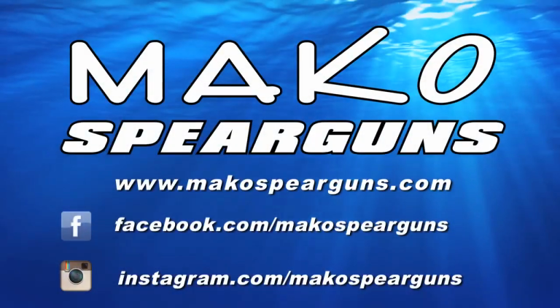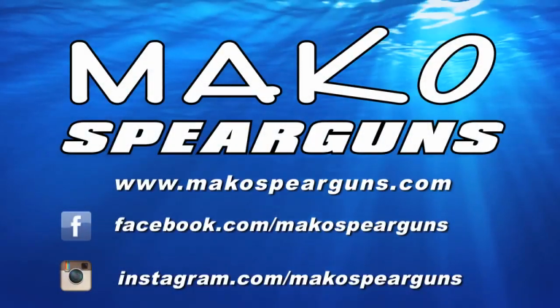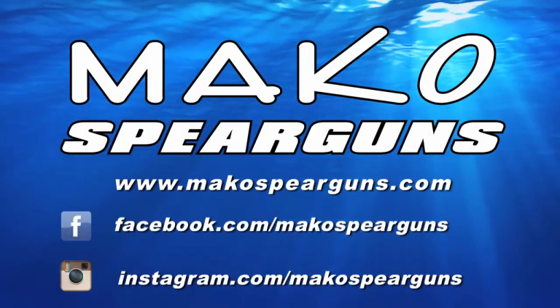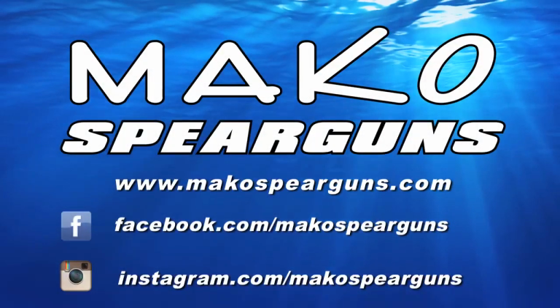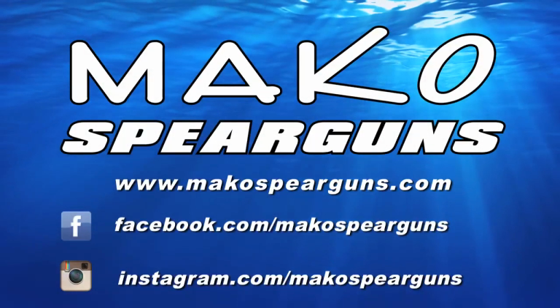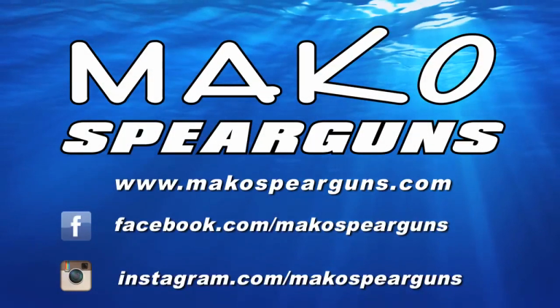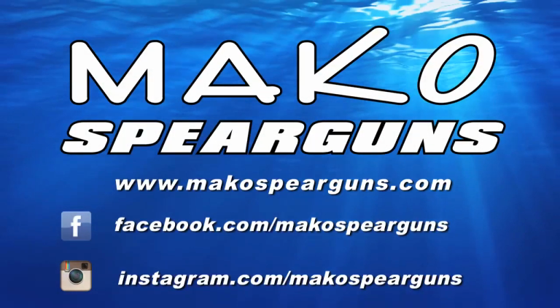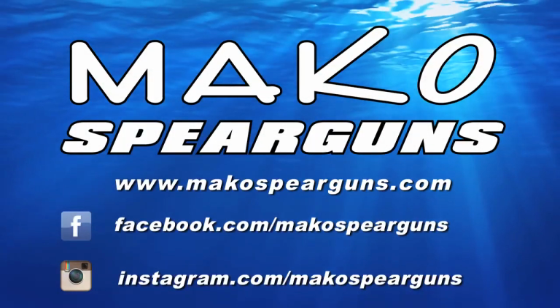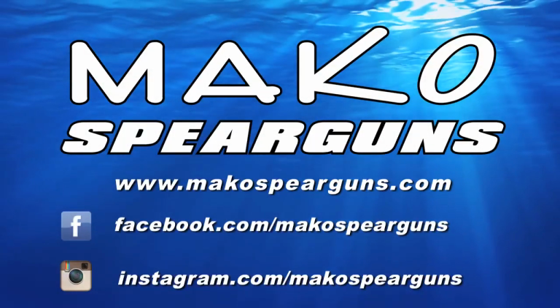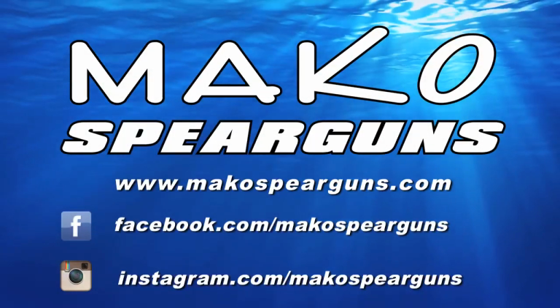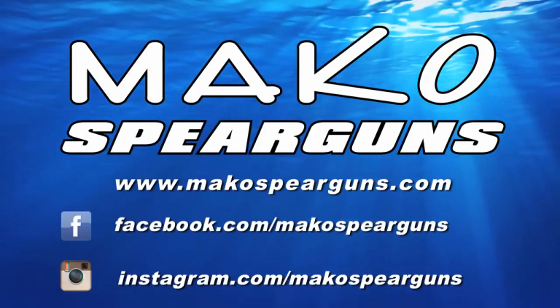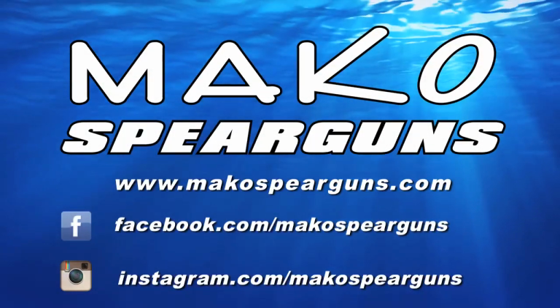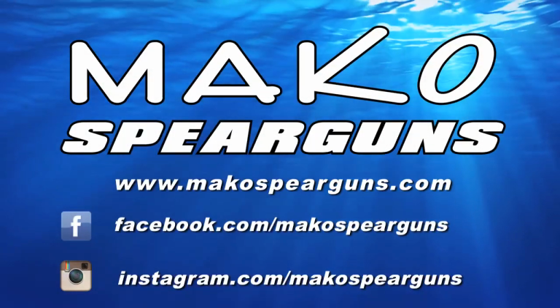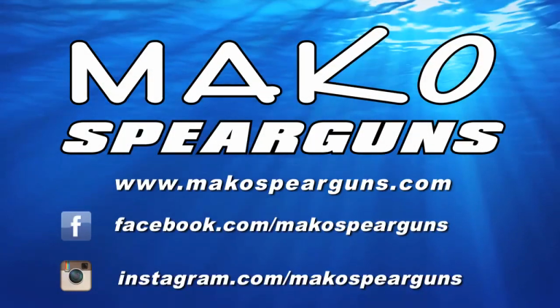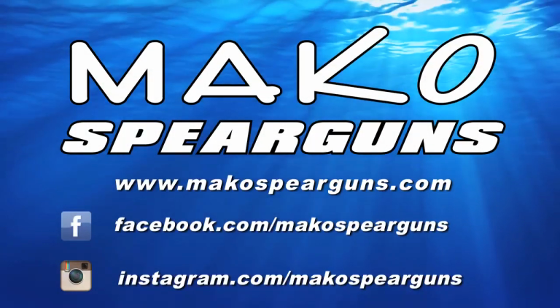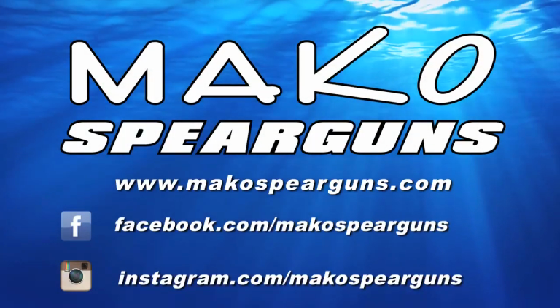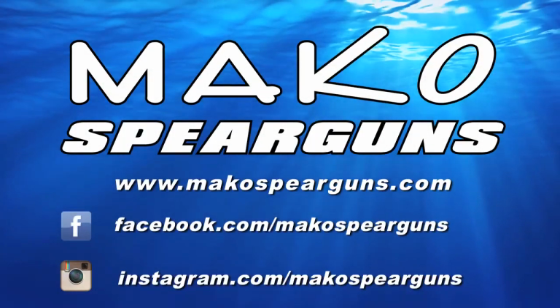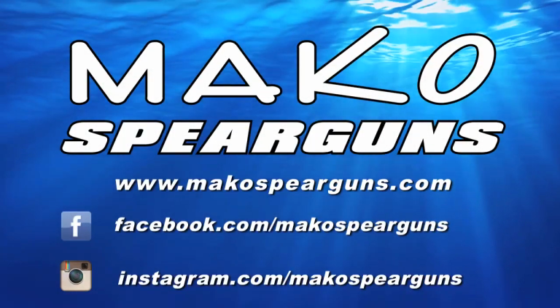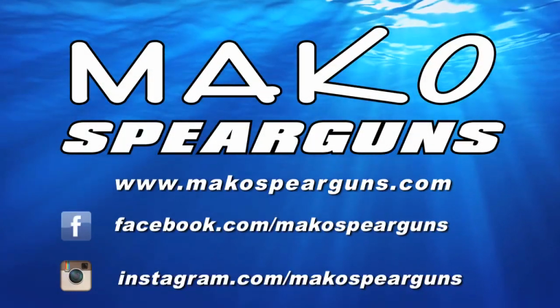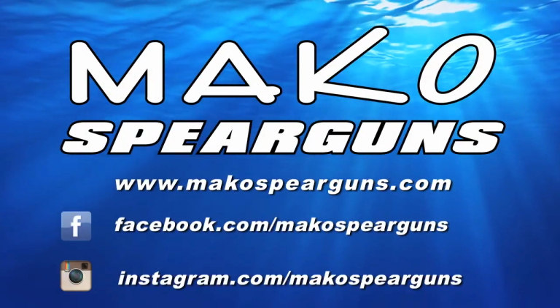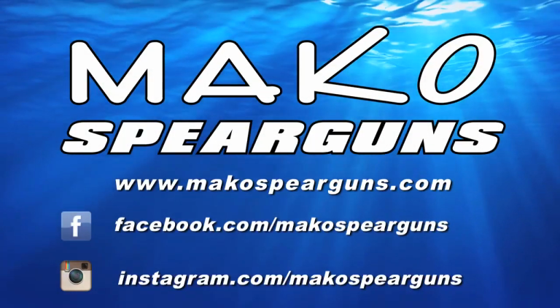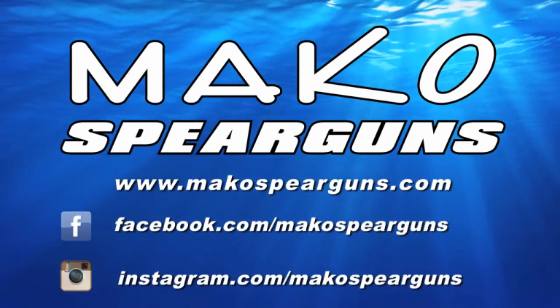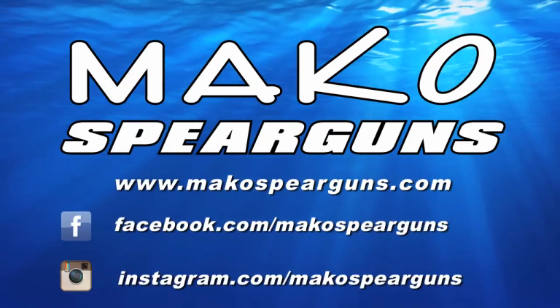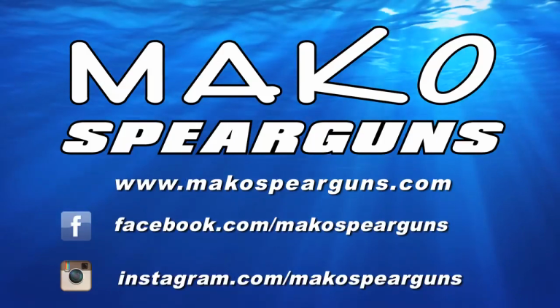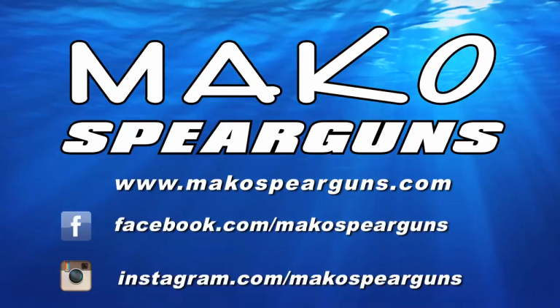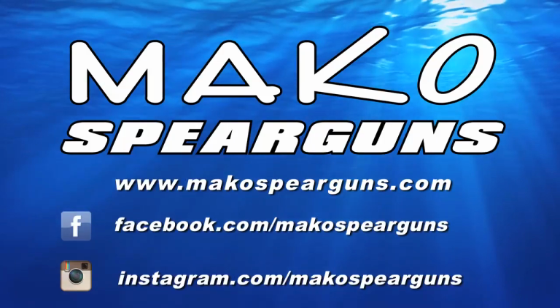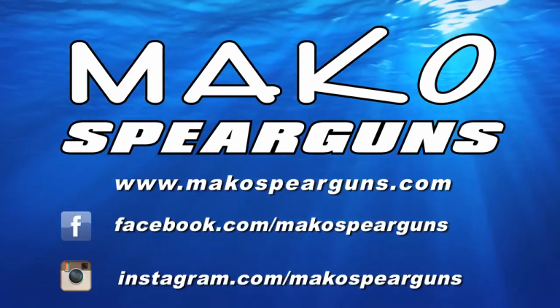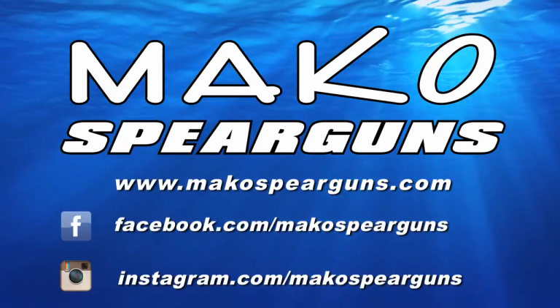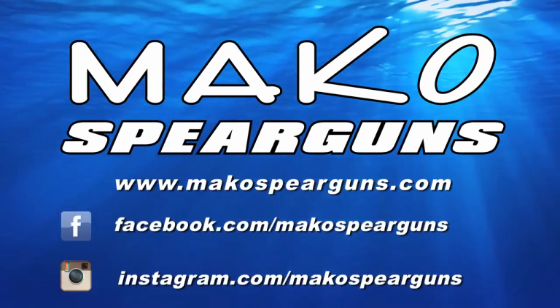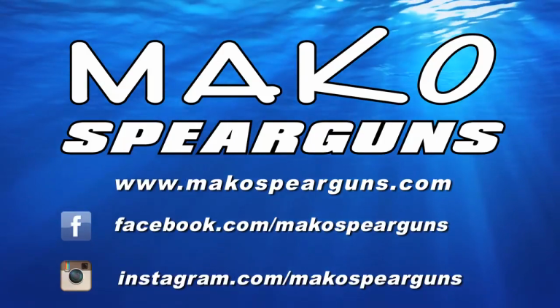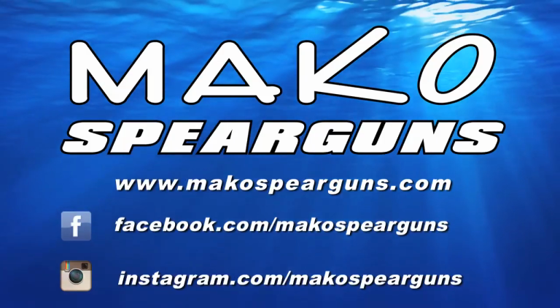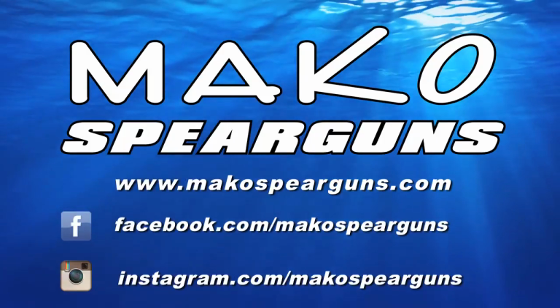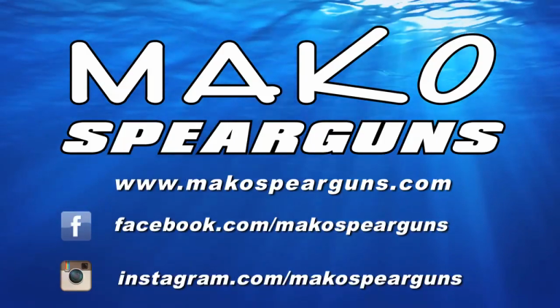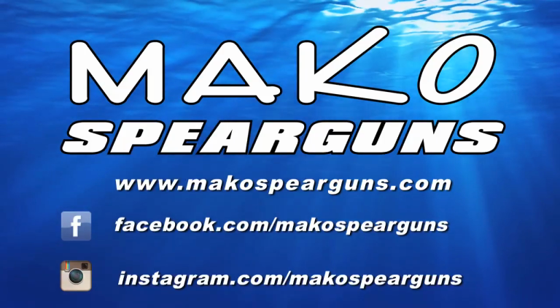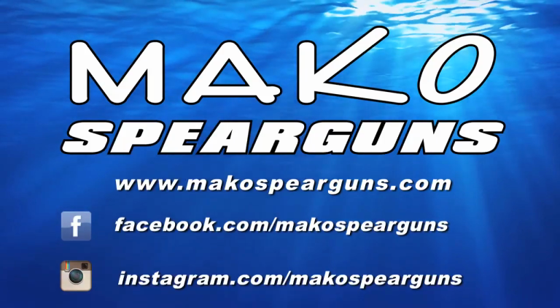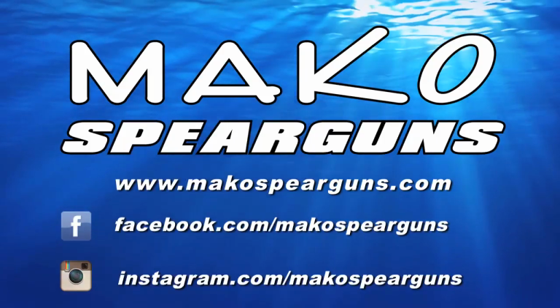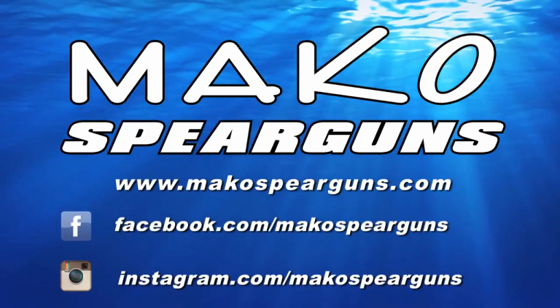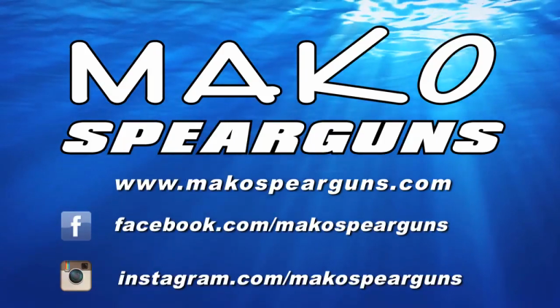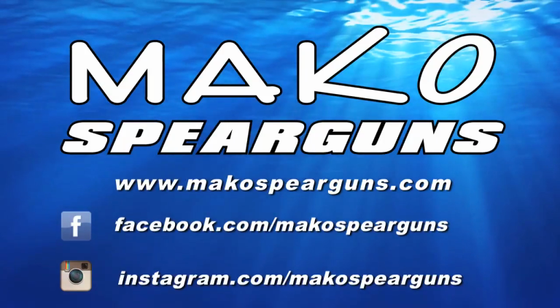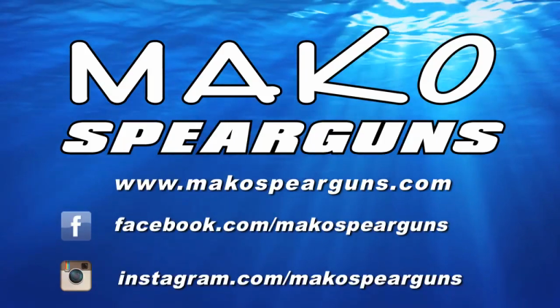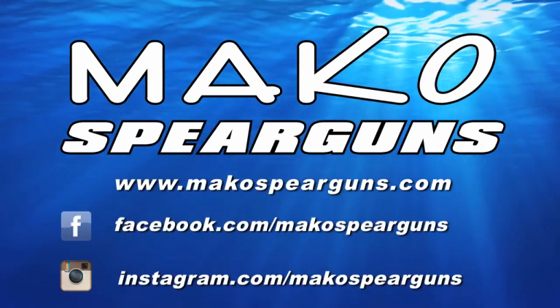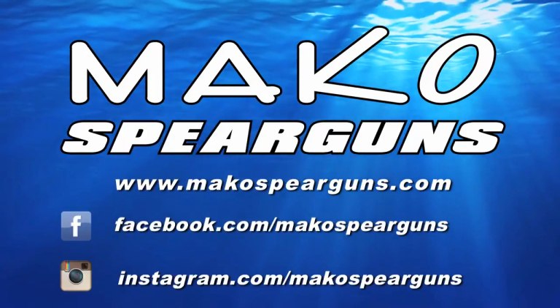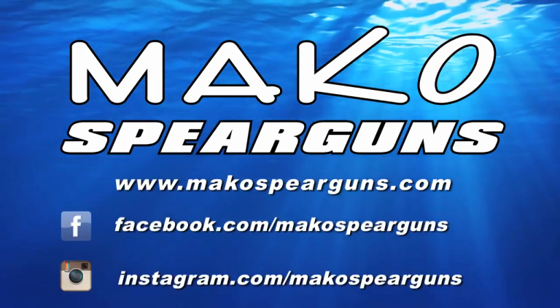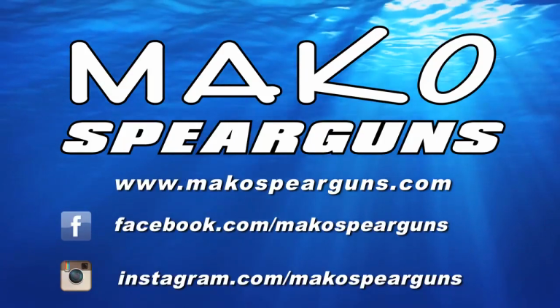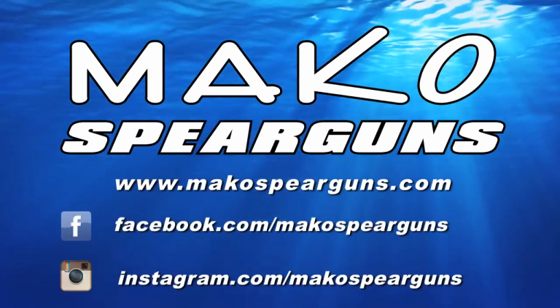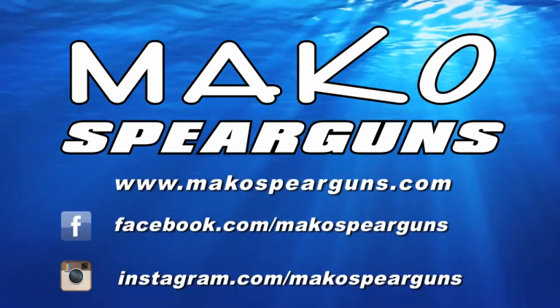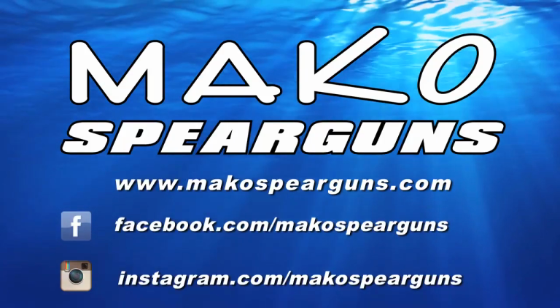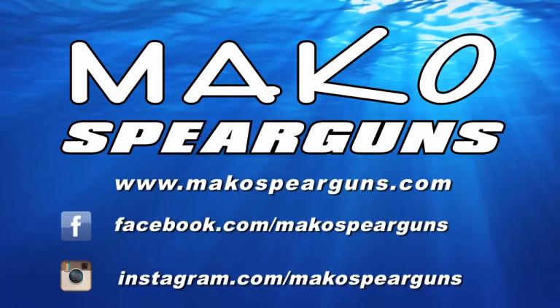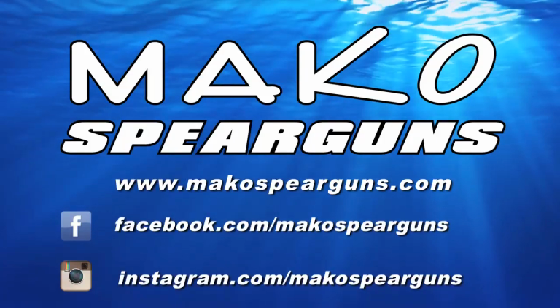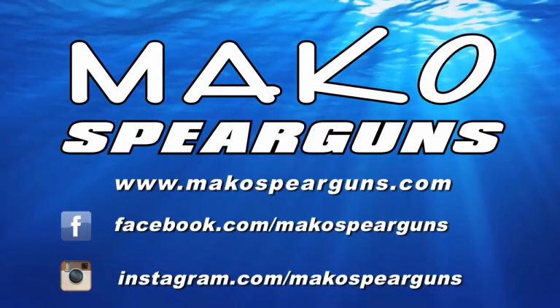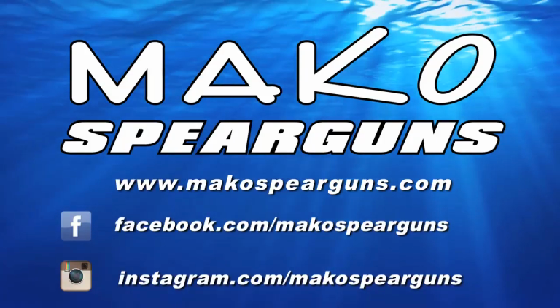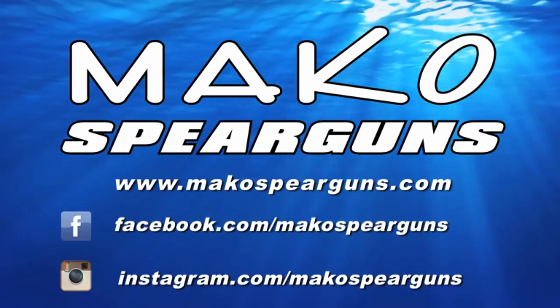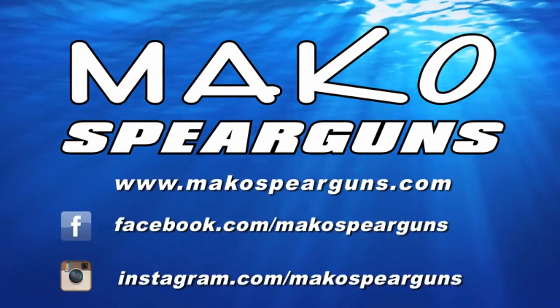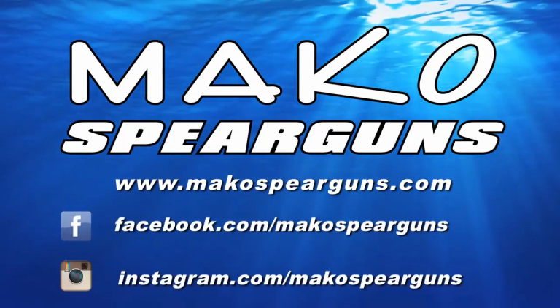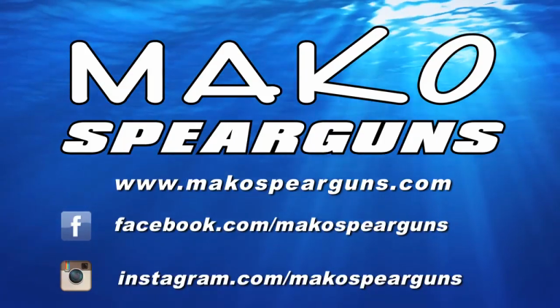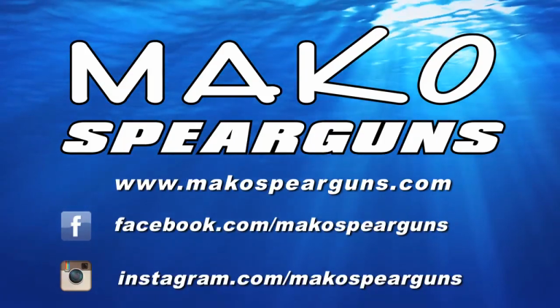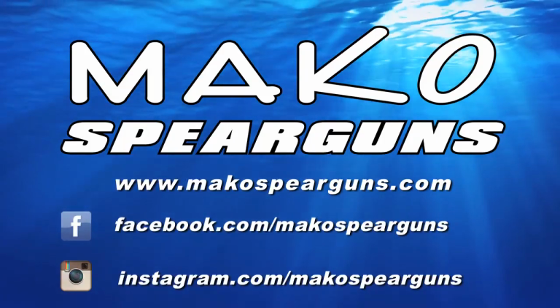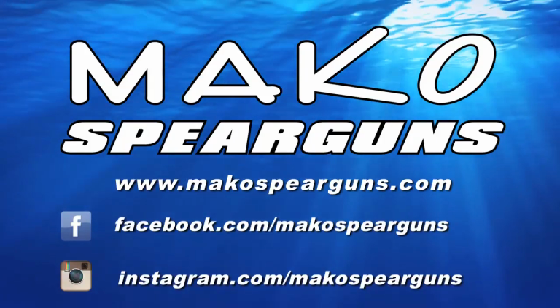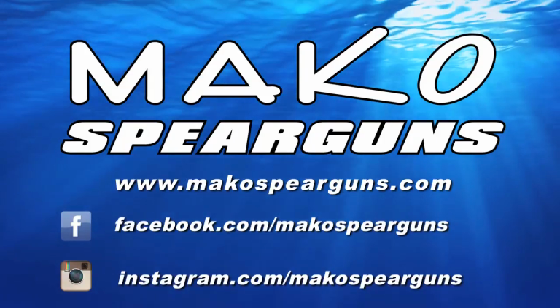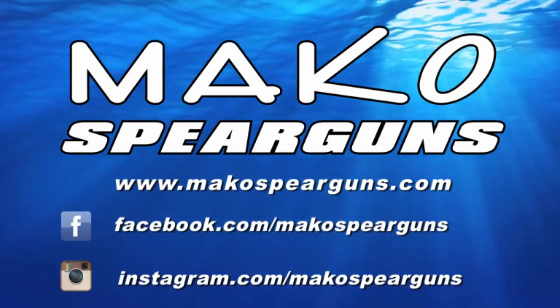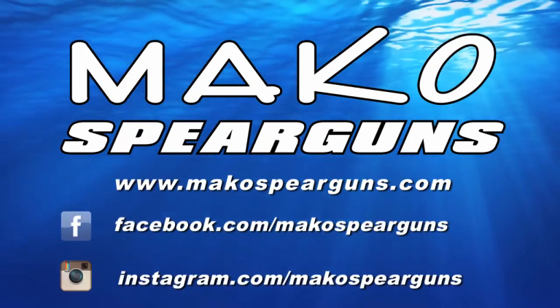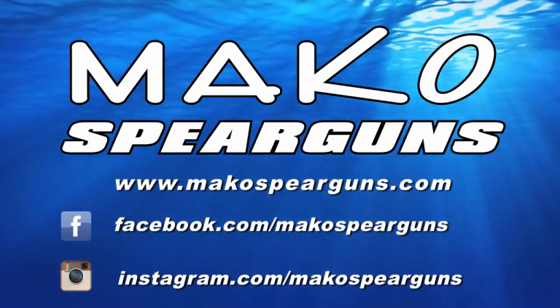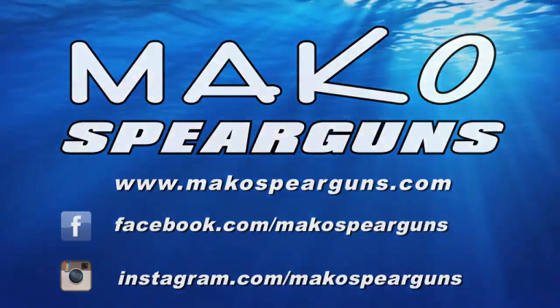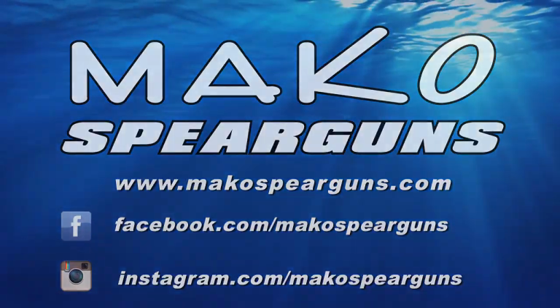Thanks guys for taking time to watch this video. For additional how-to videos, be sure to check out our website under the instructional information link.